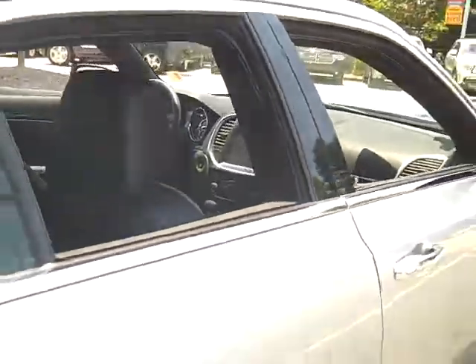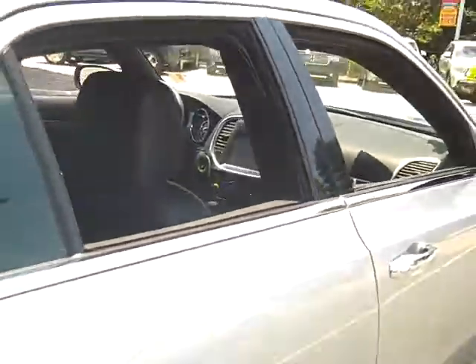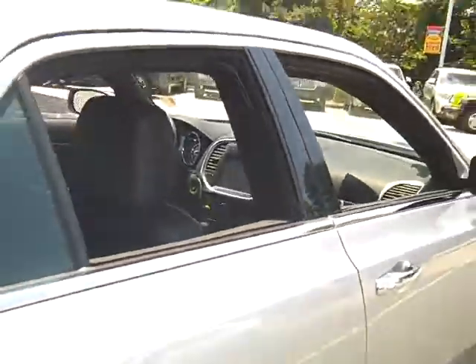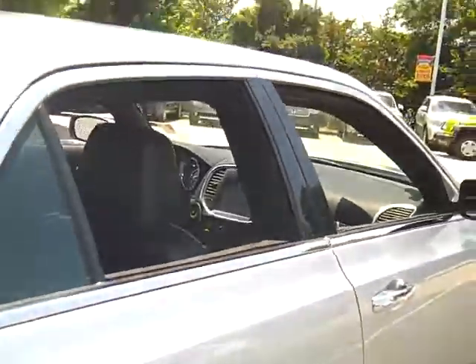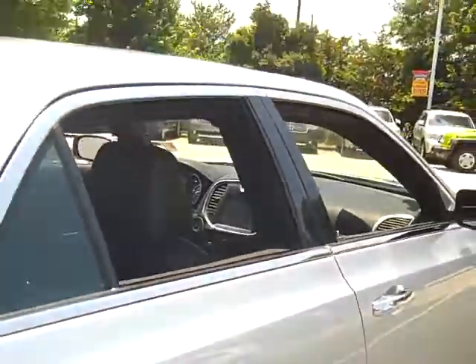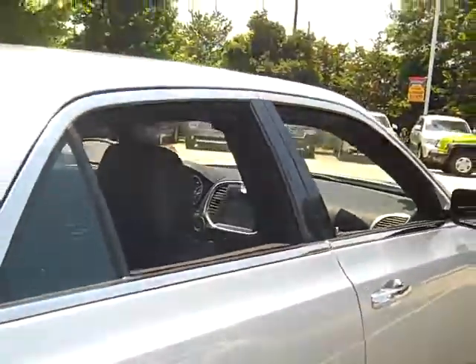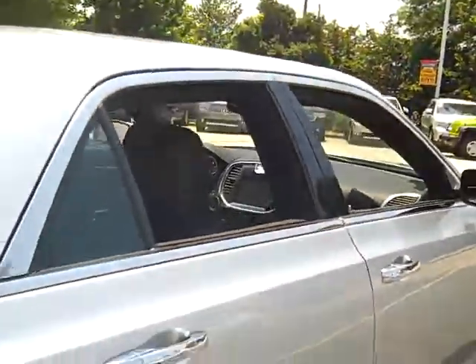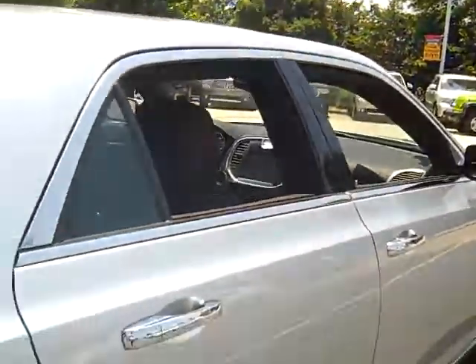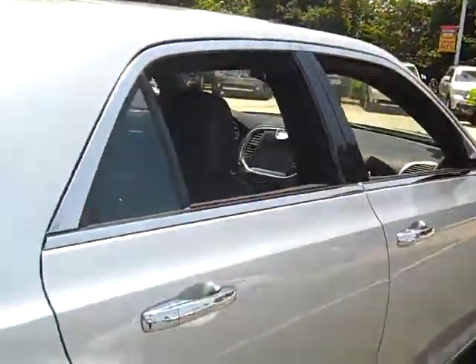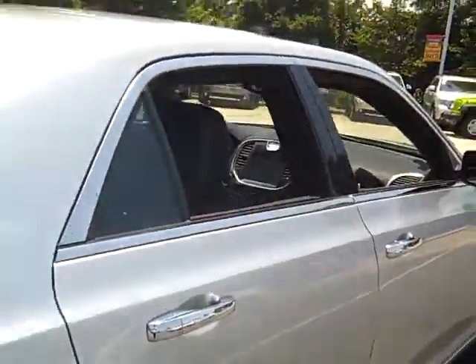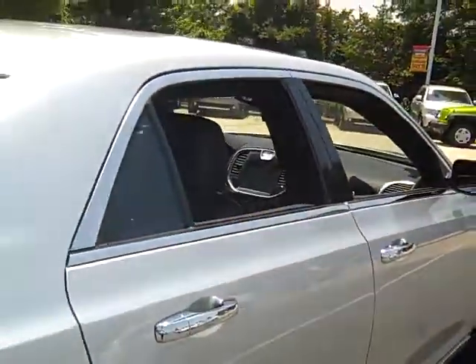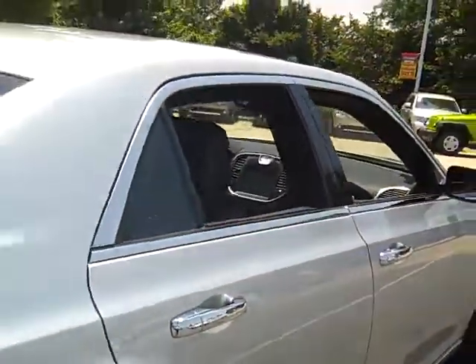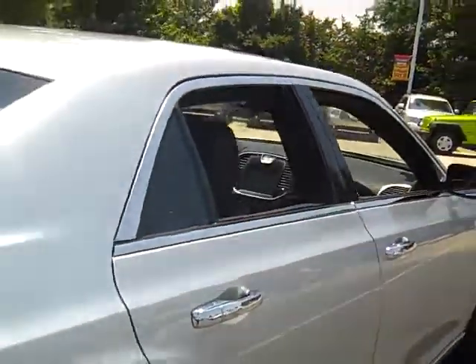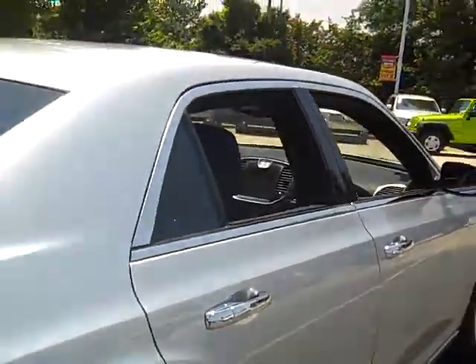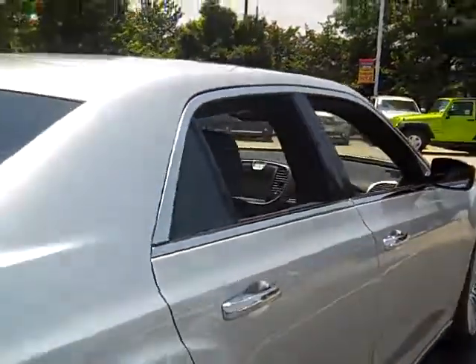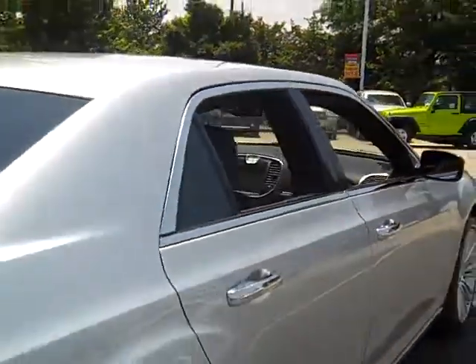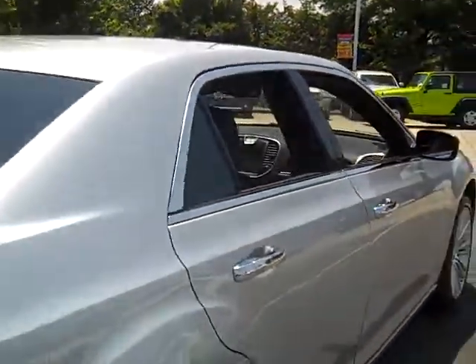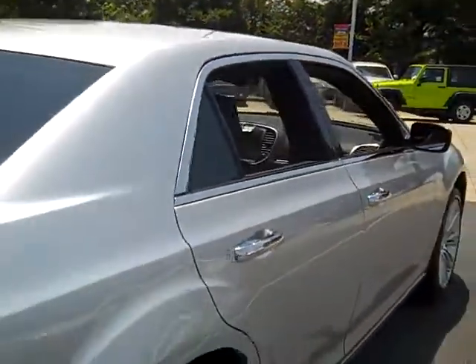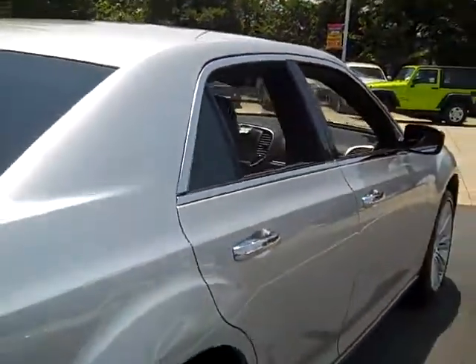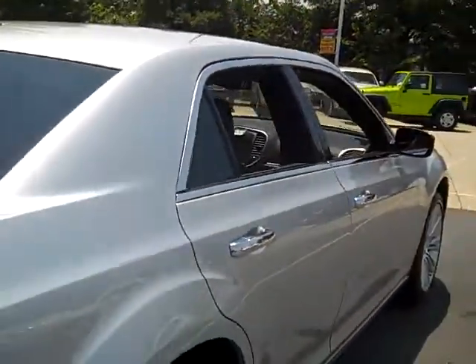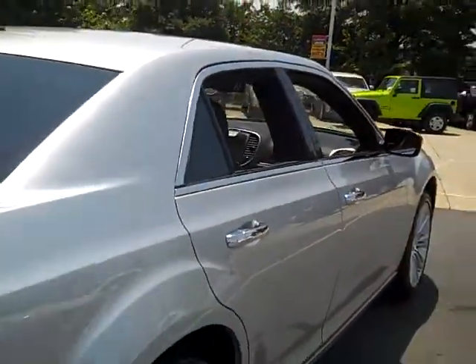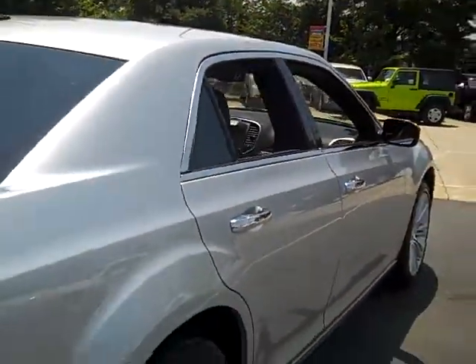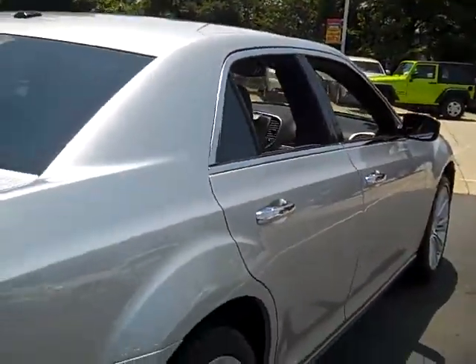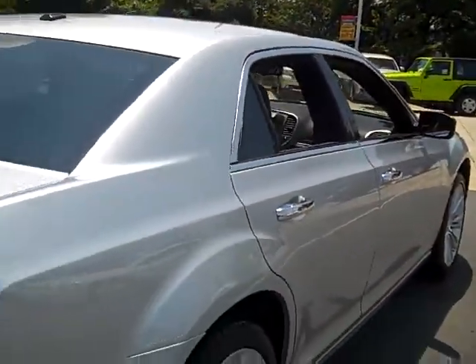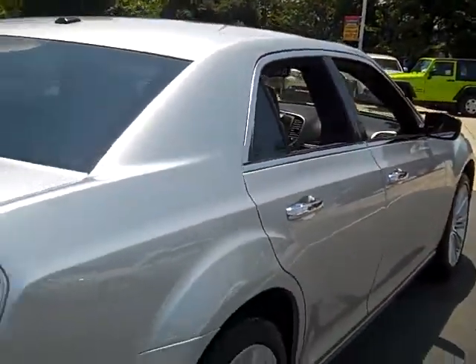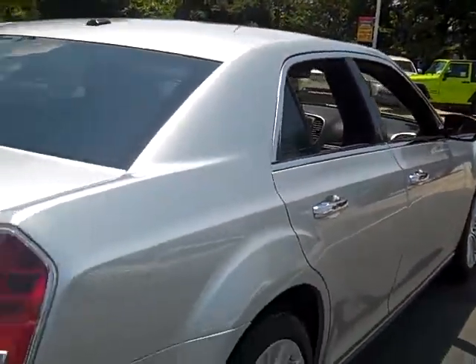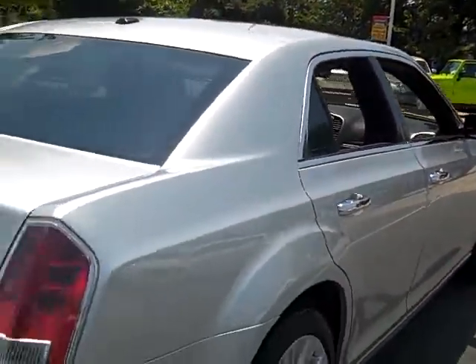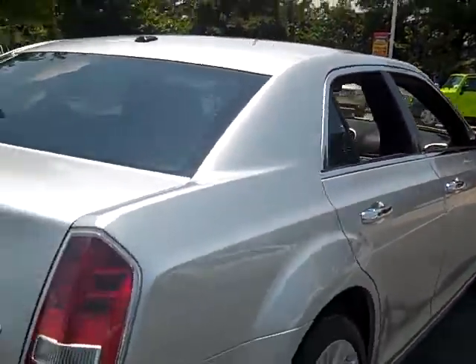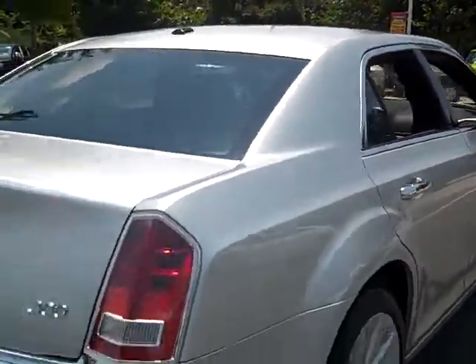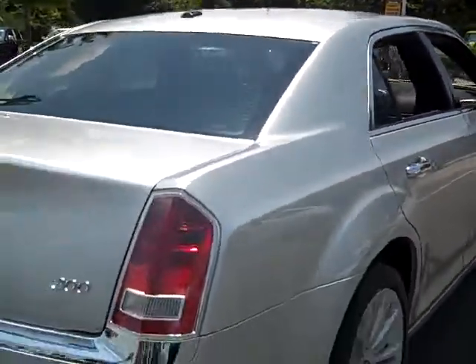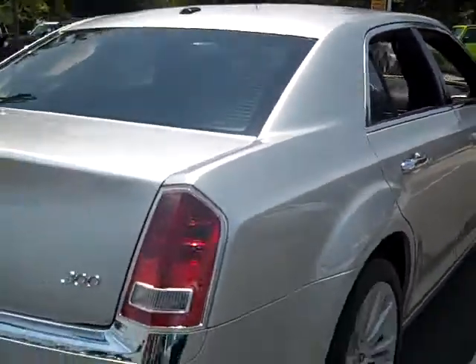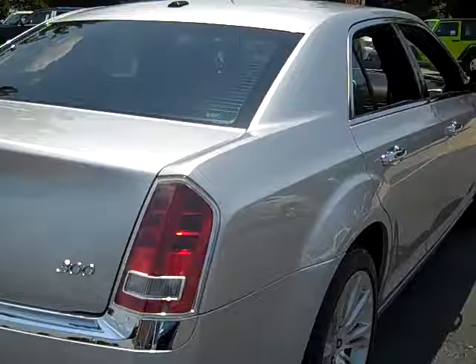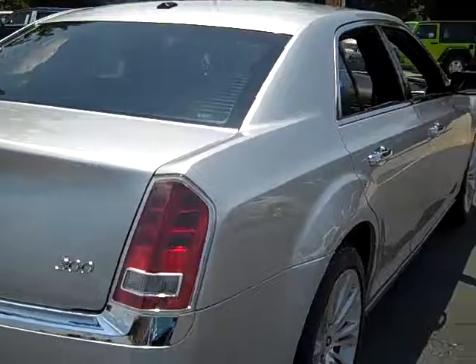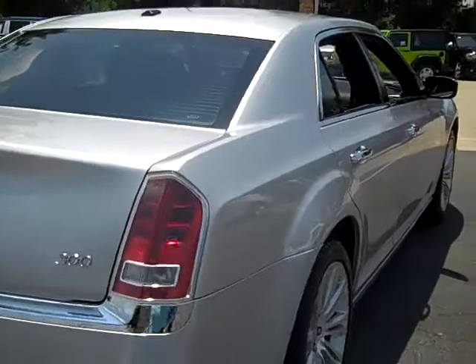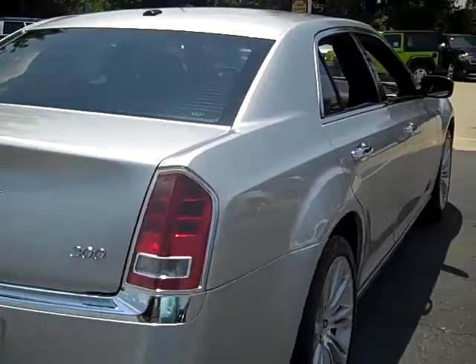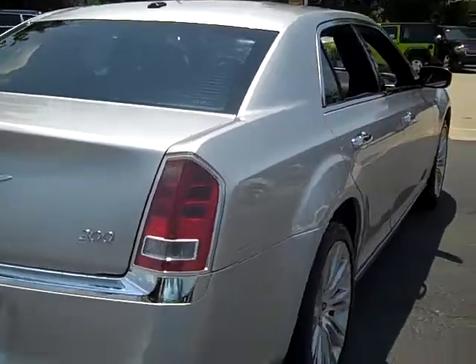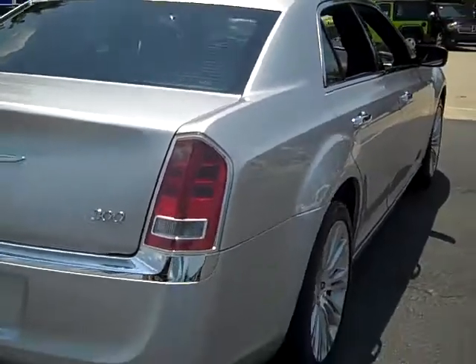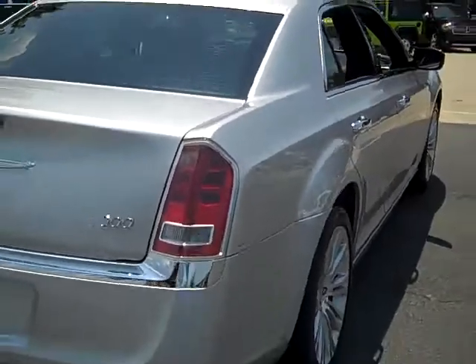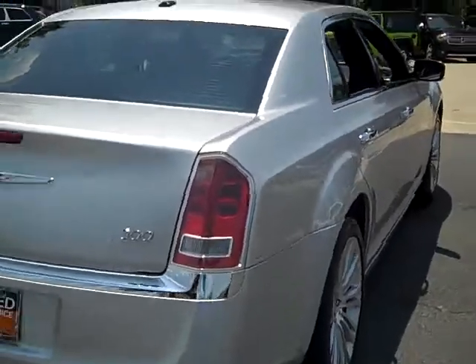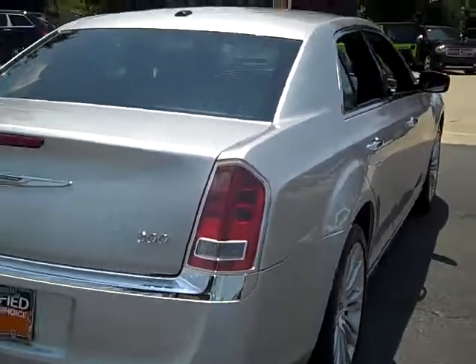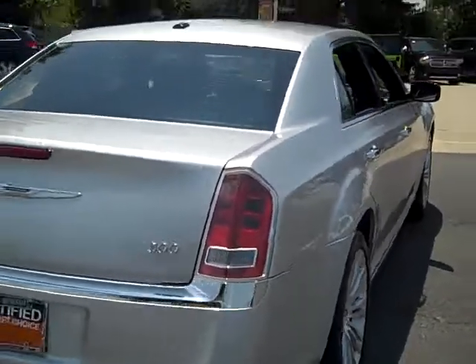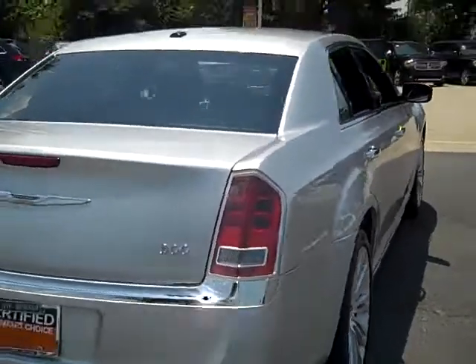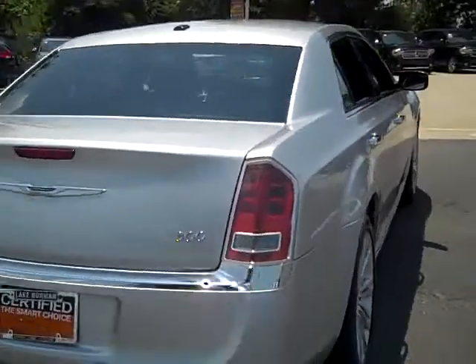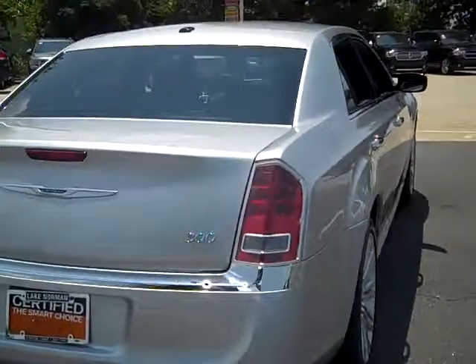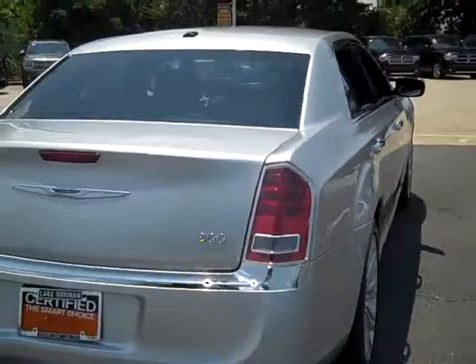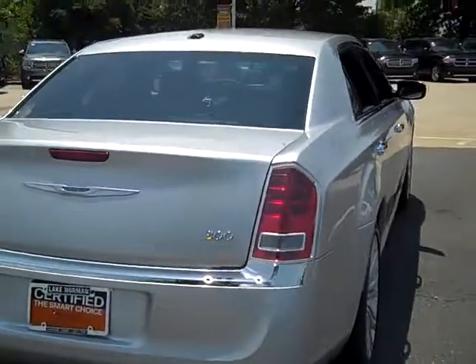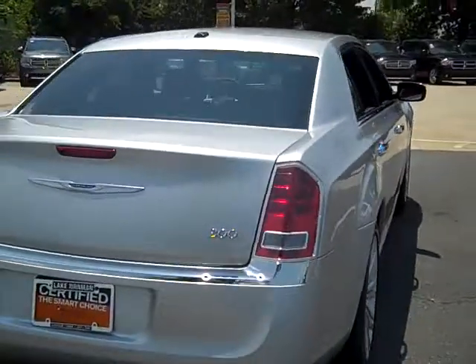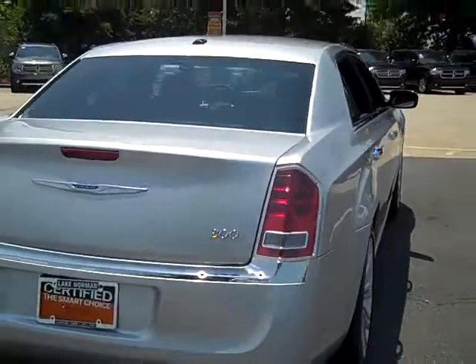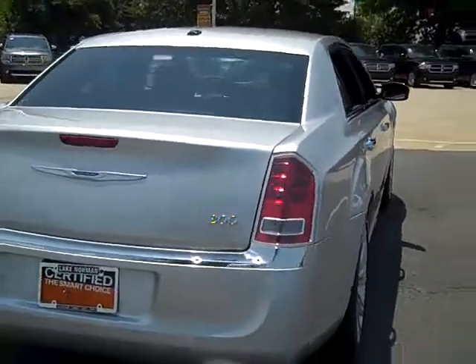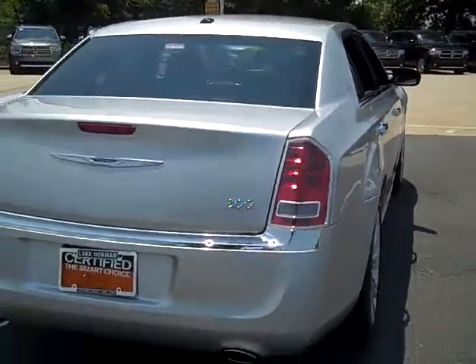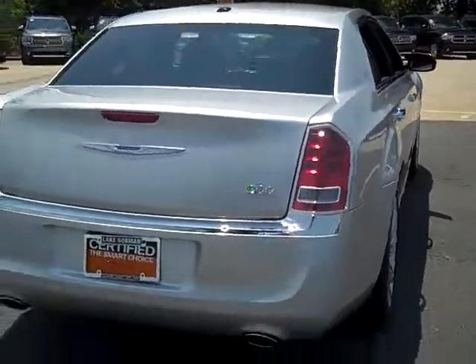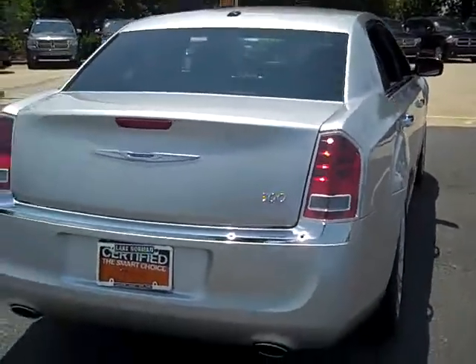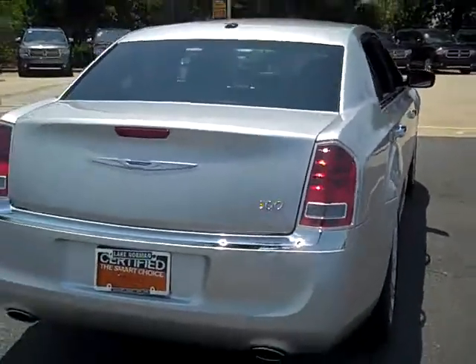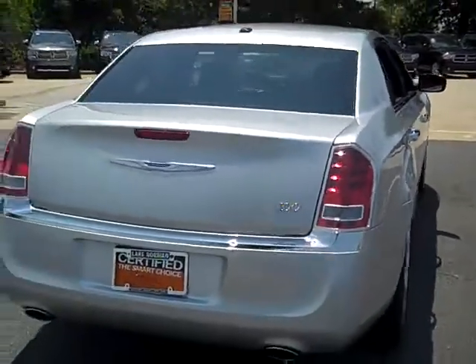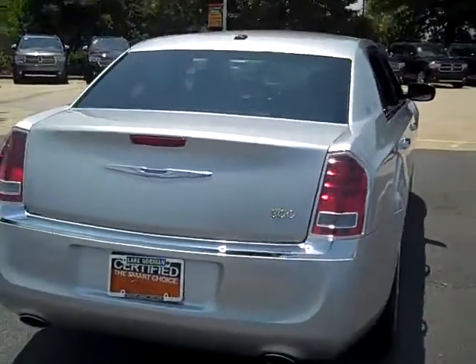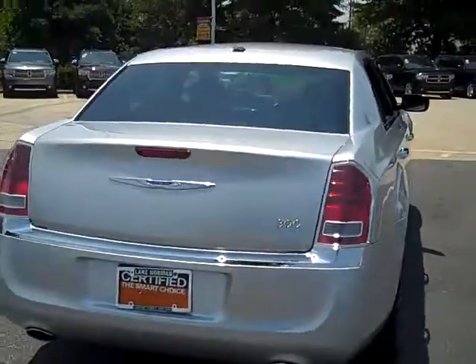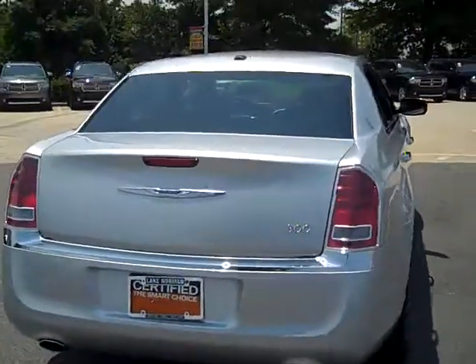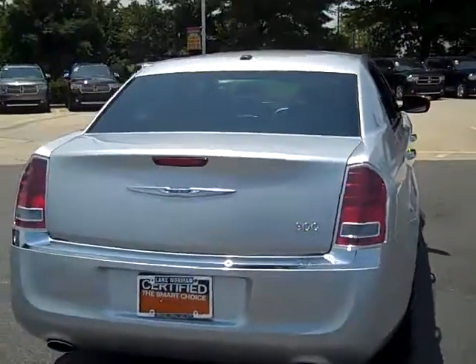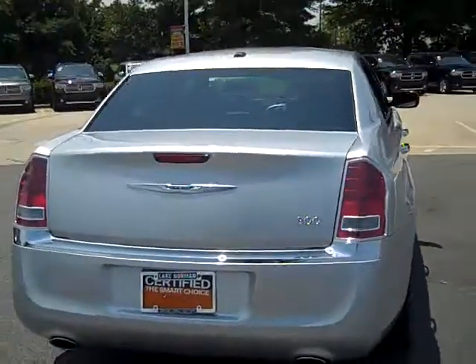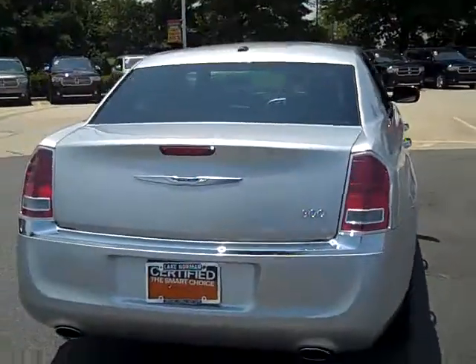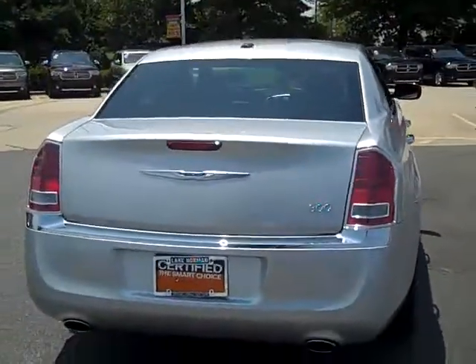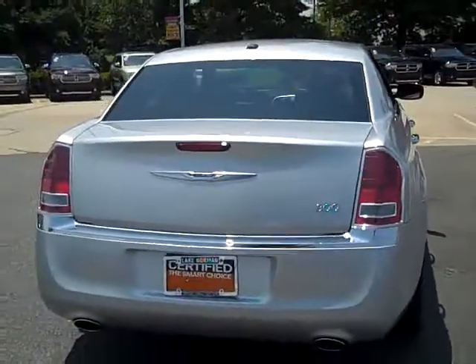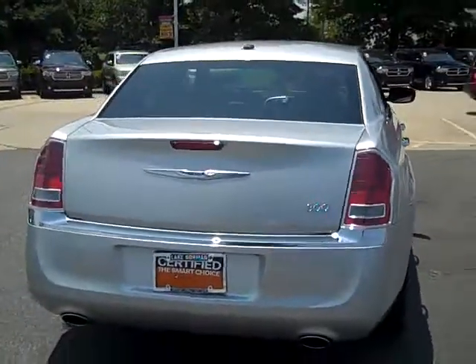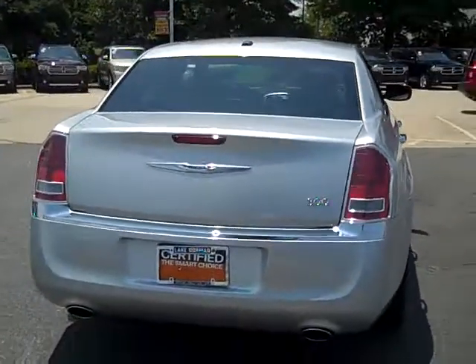This car has all the bells and whistles. Take it home today. It's in Cornelius, exit 28 off I-77.